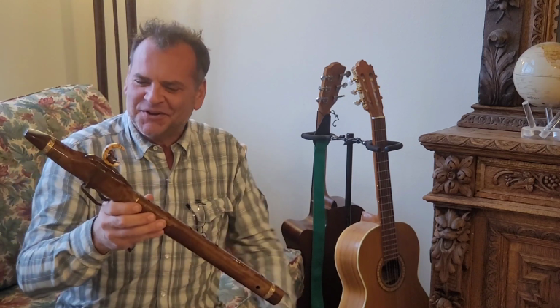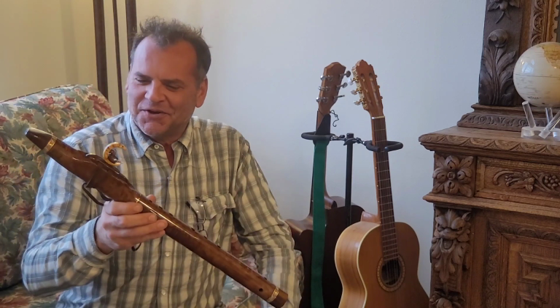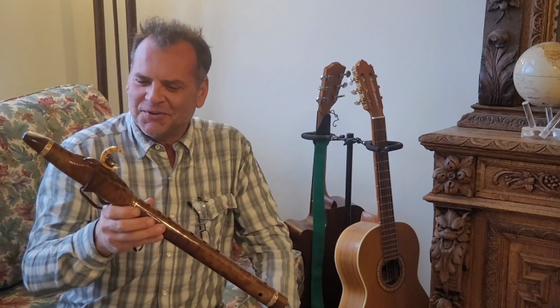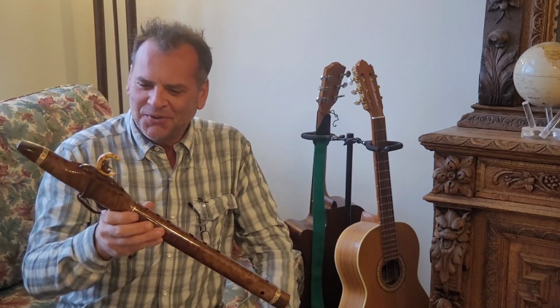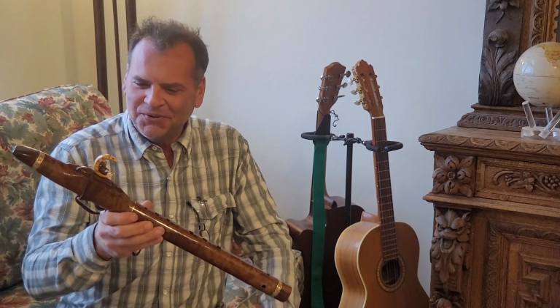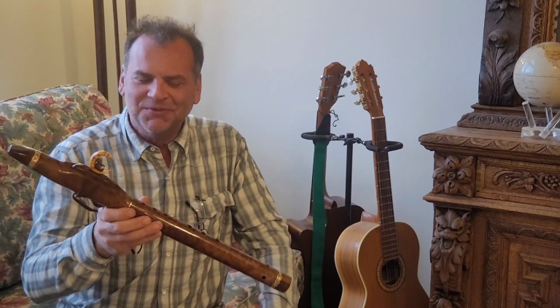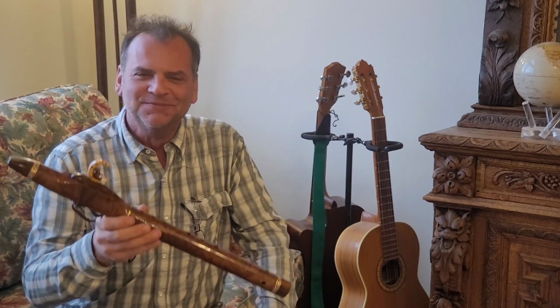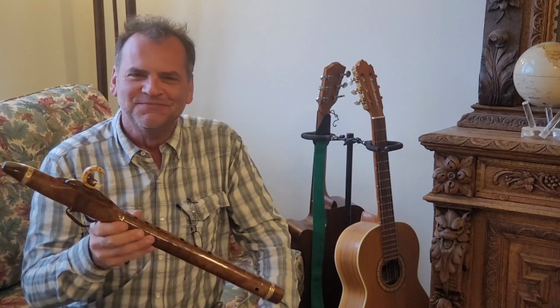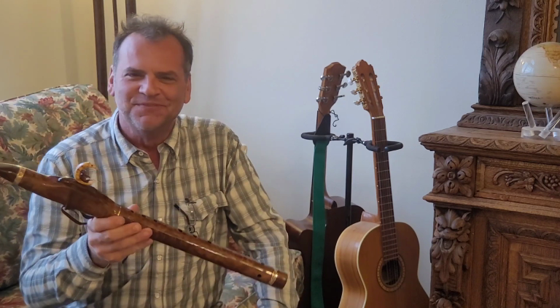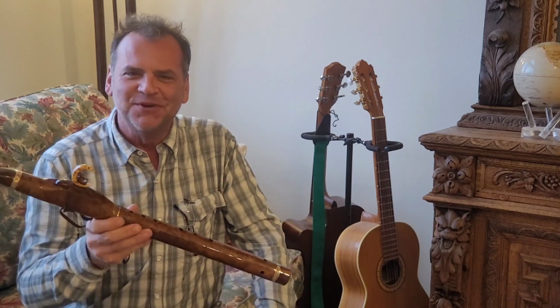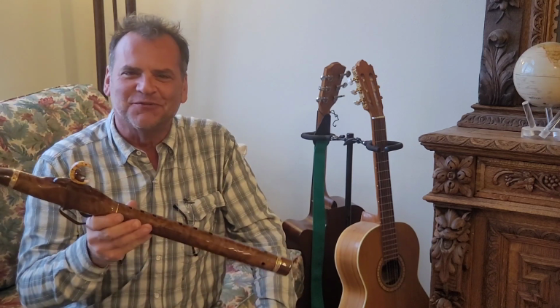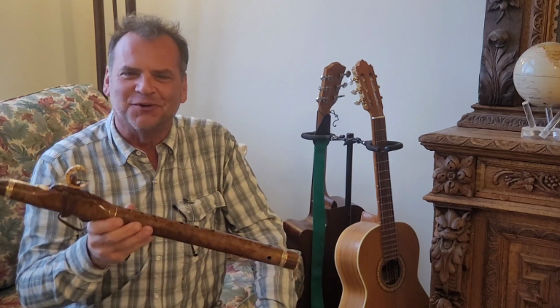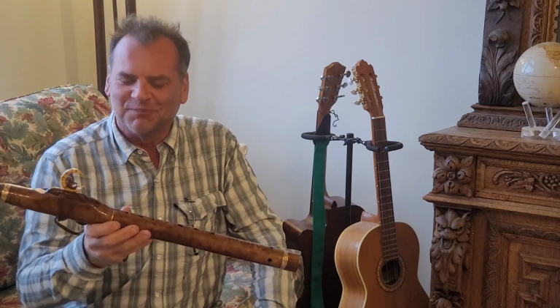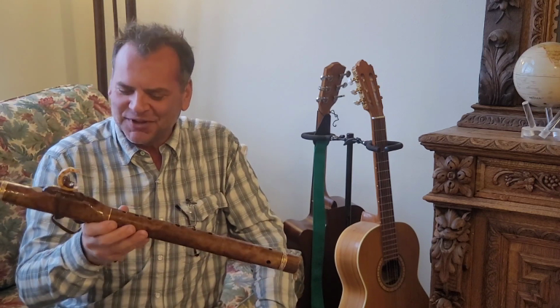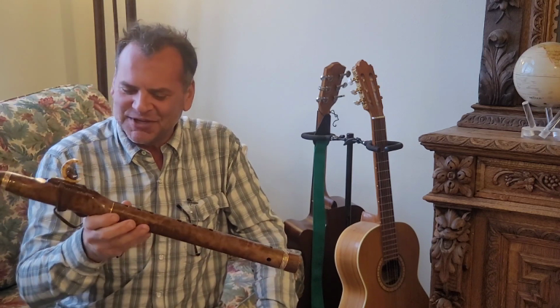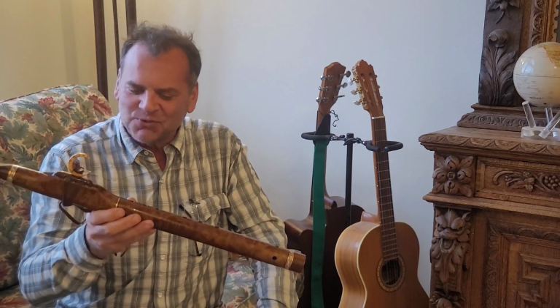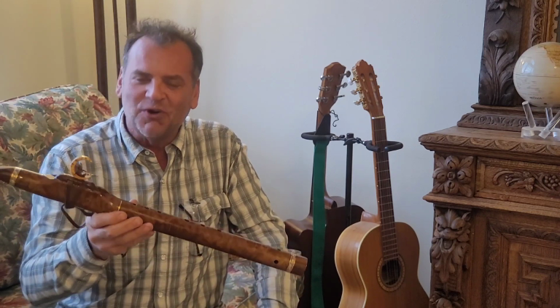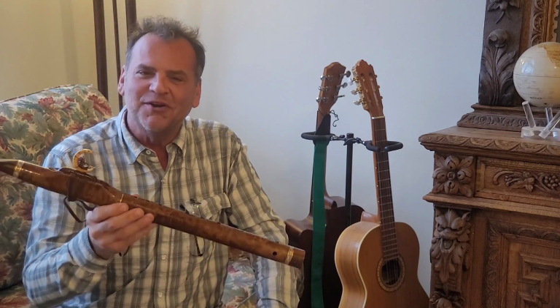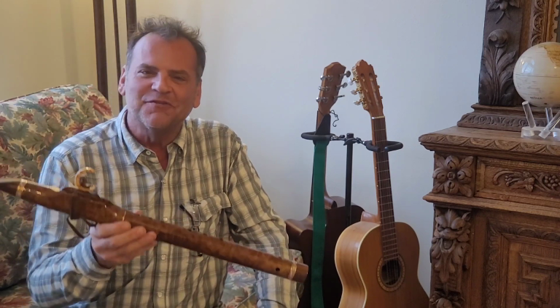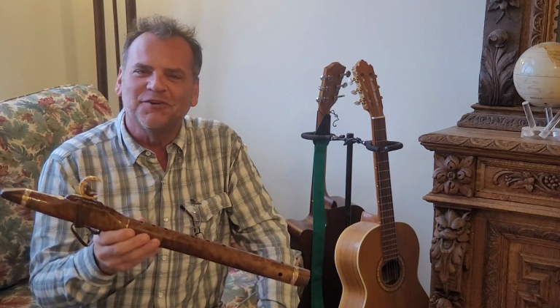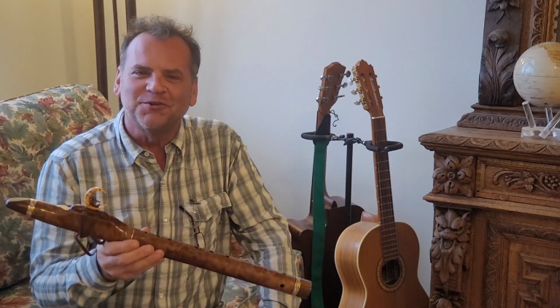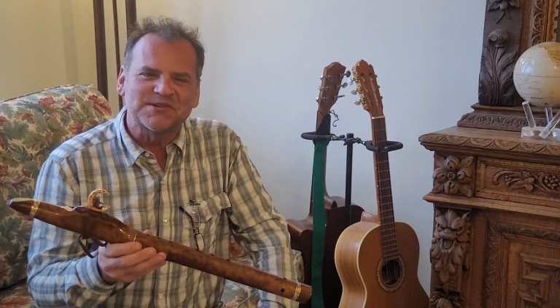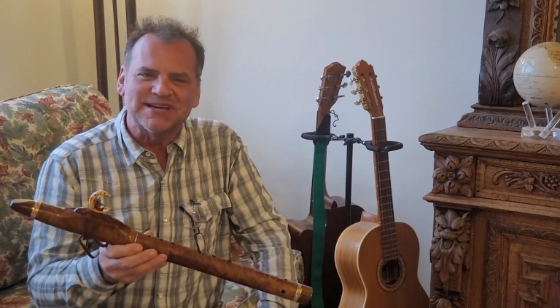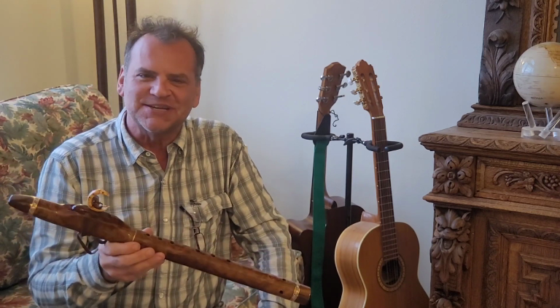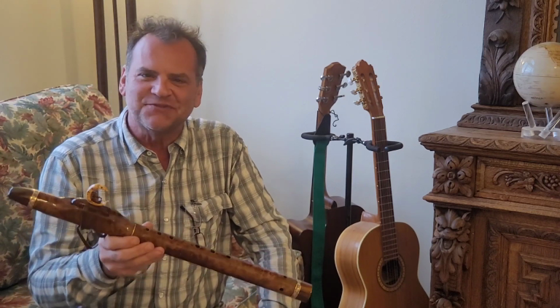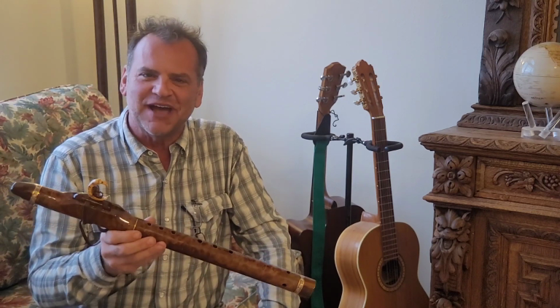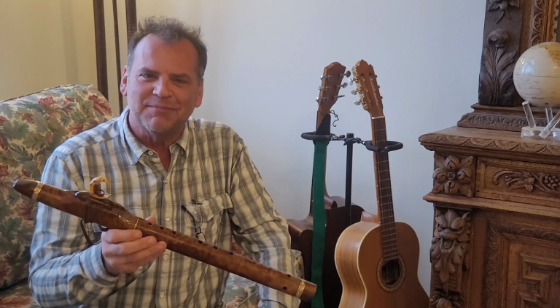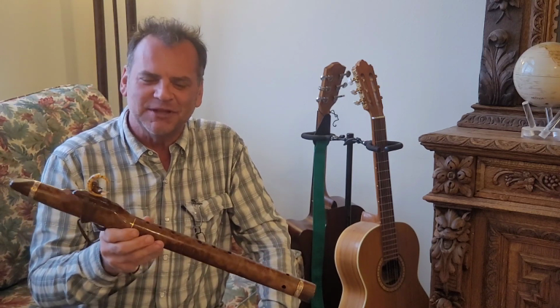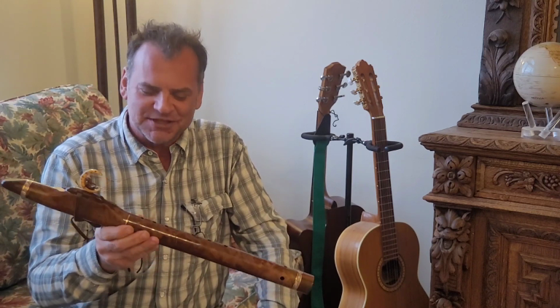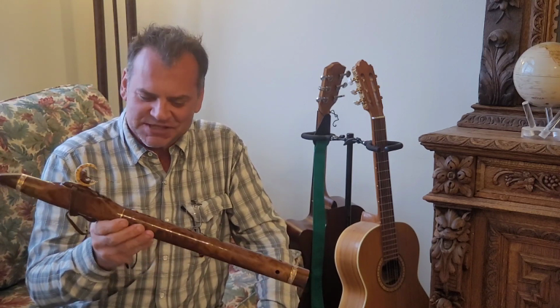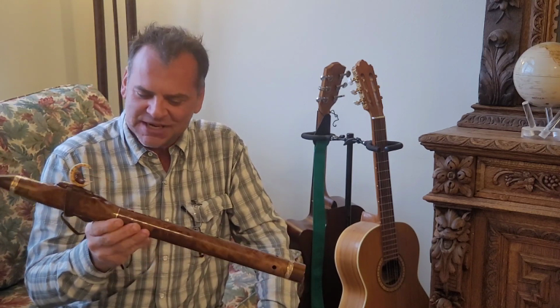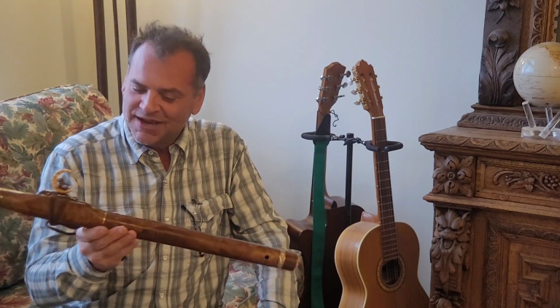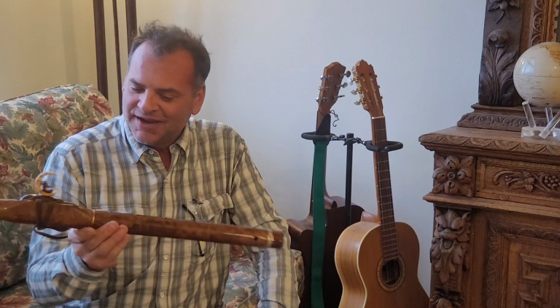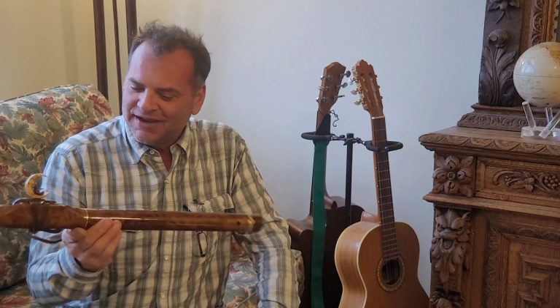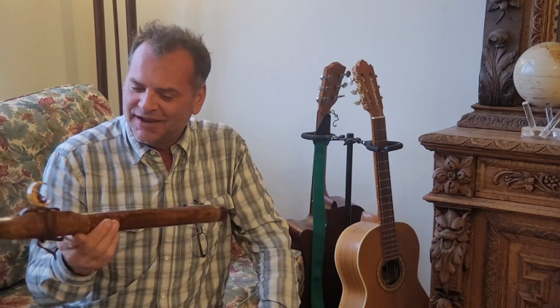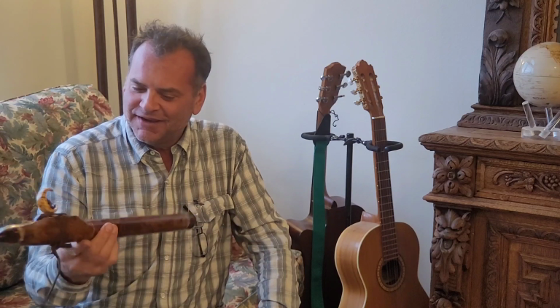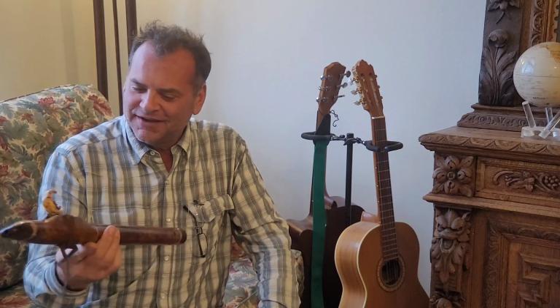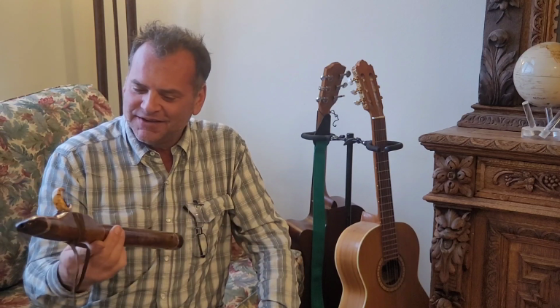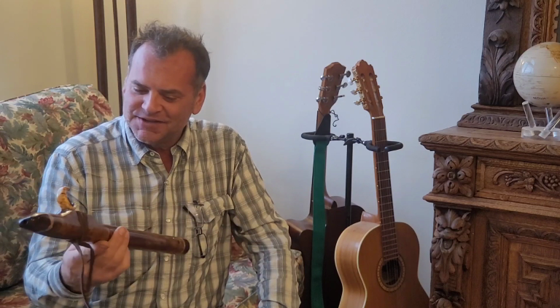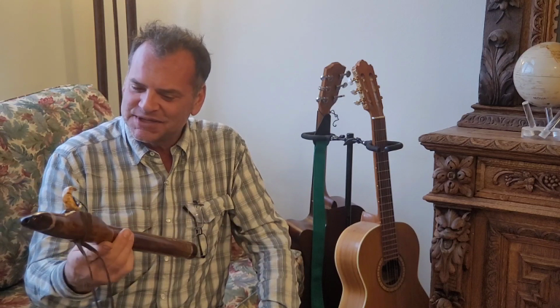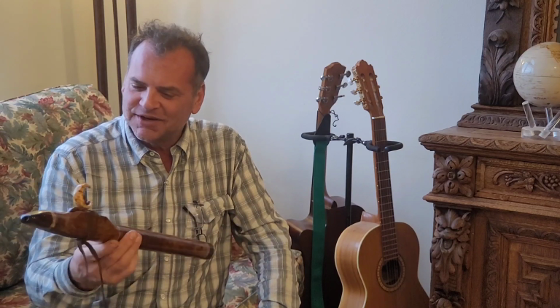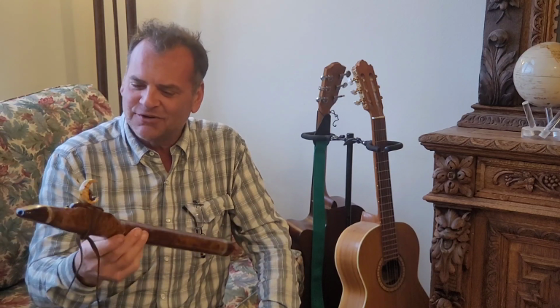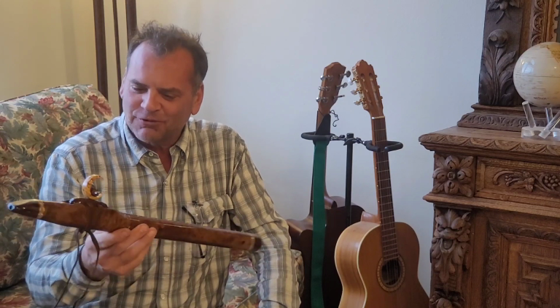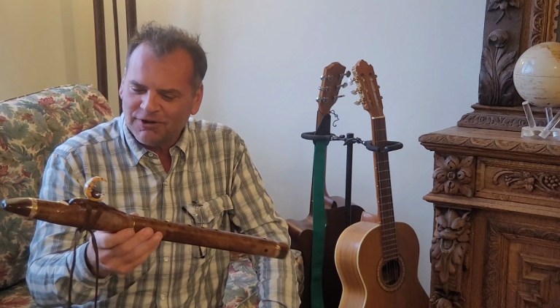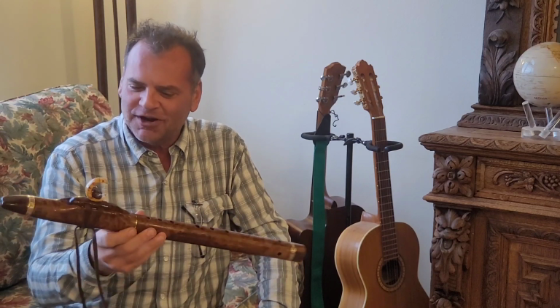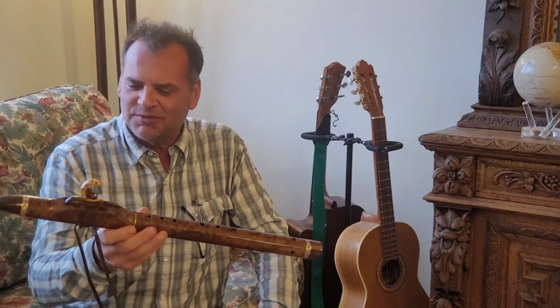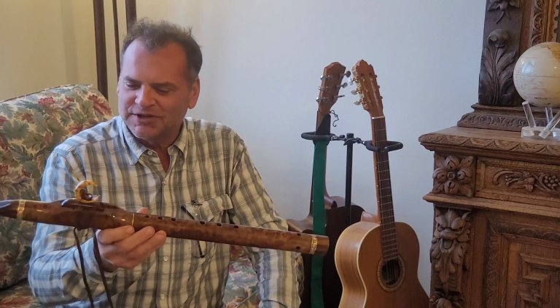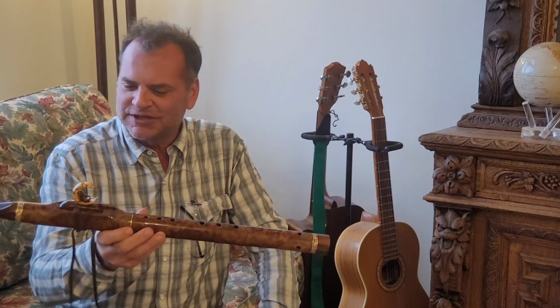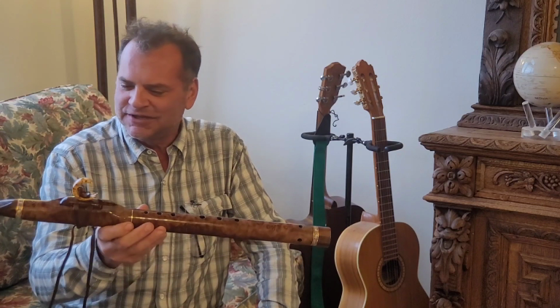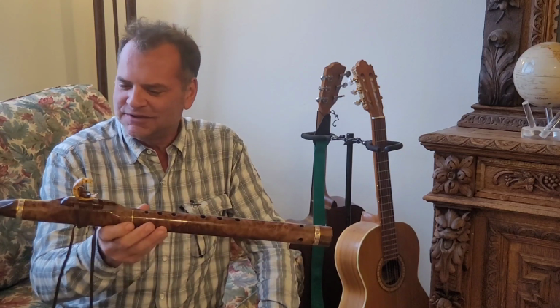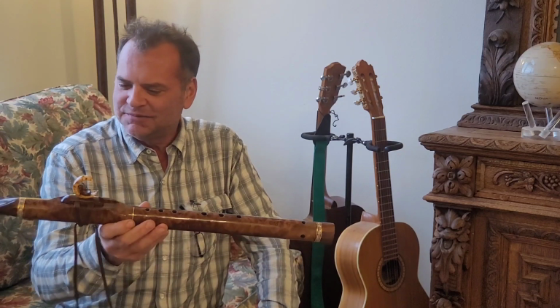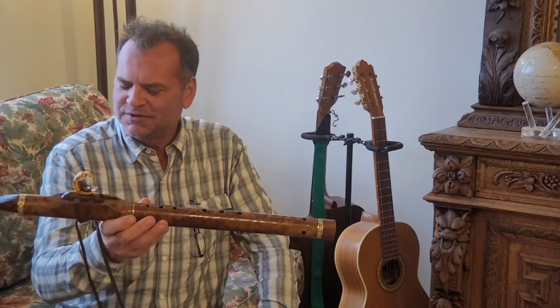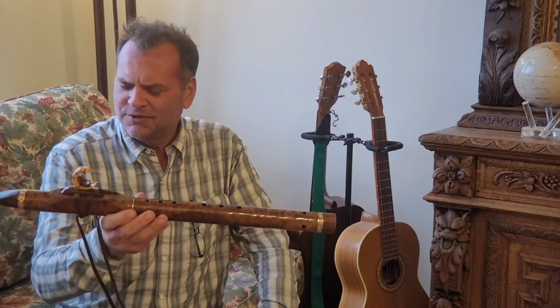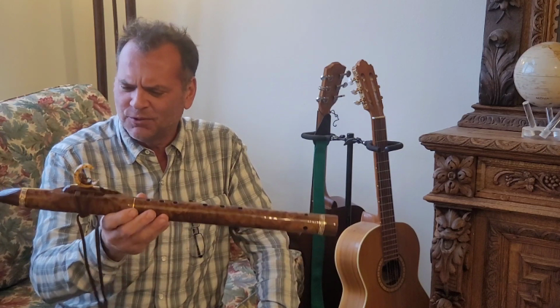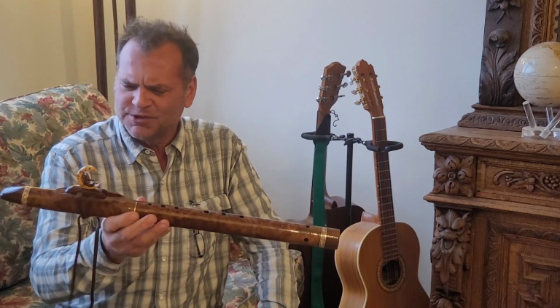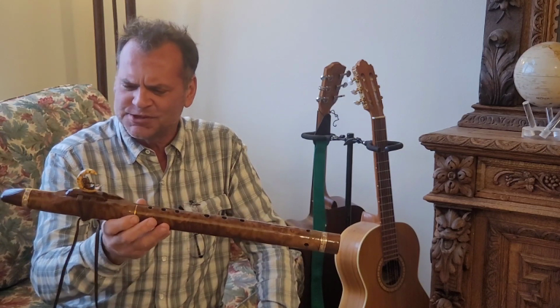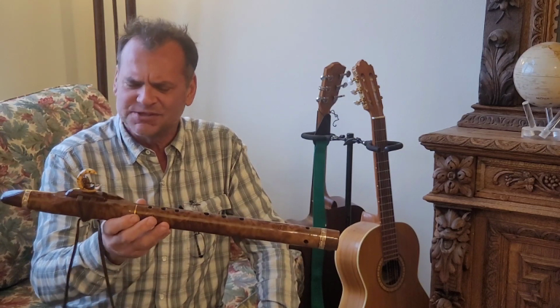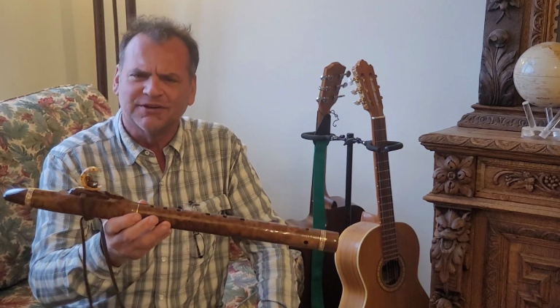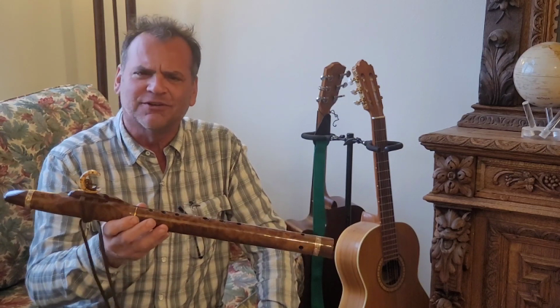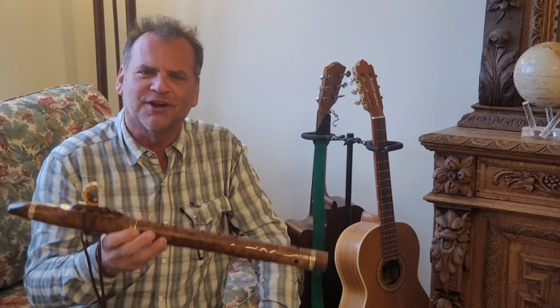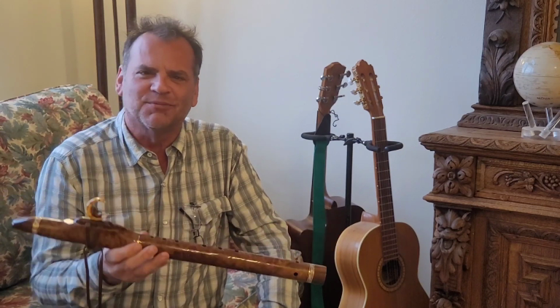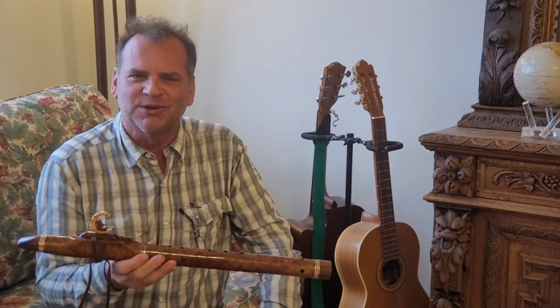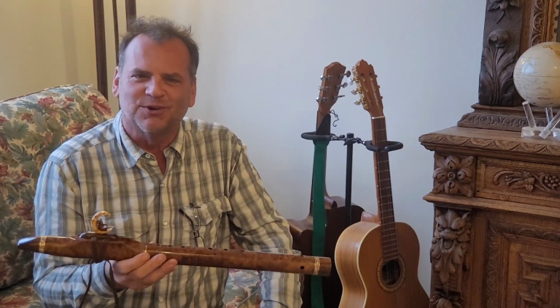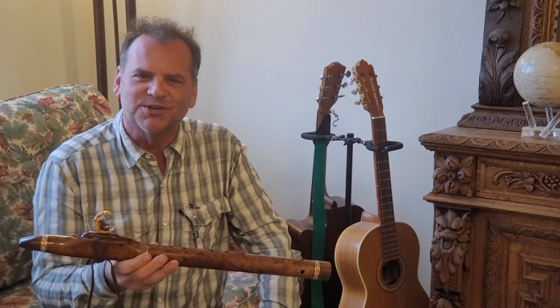Ooh, beautiful. Plays wonderful, sounds fabulous, and is incredibly gorgeous.